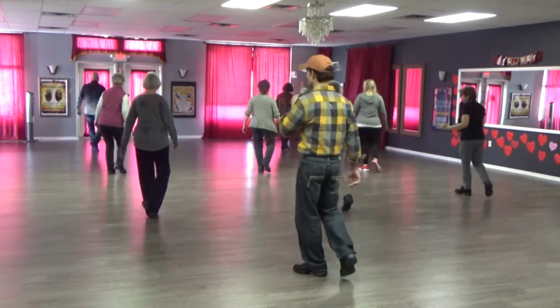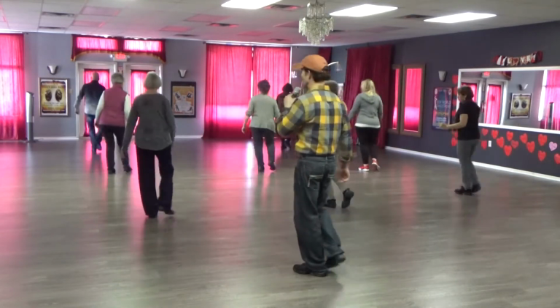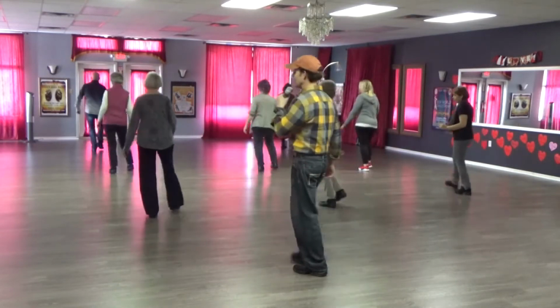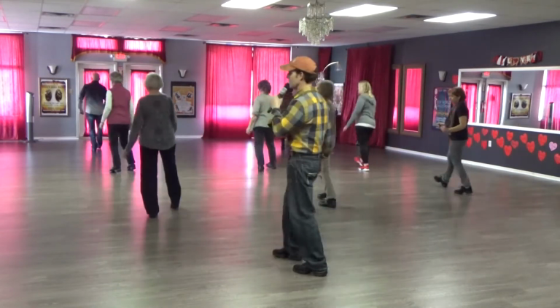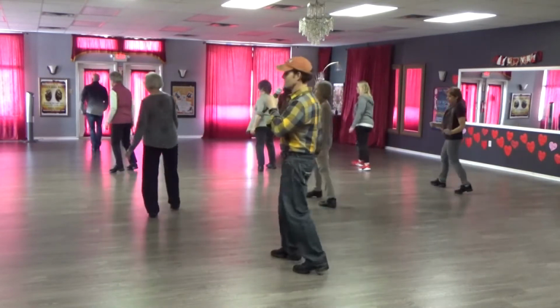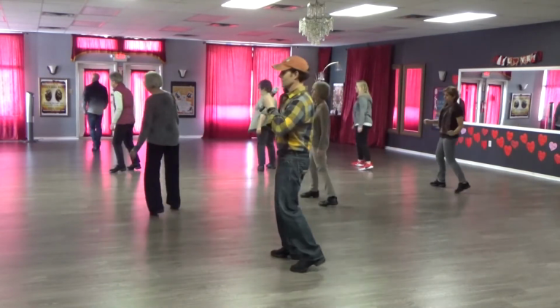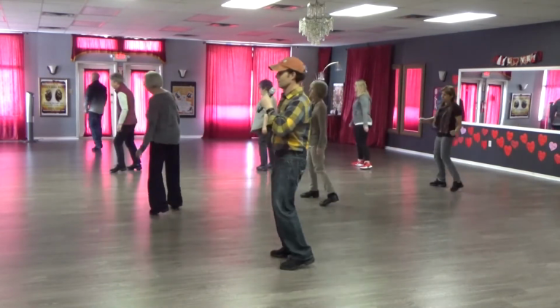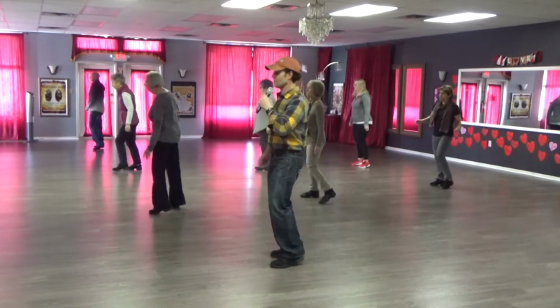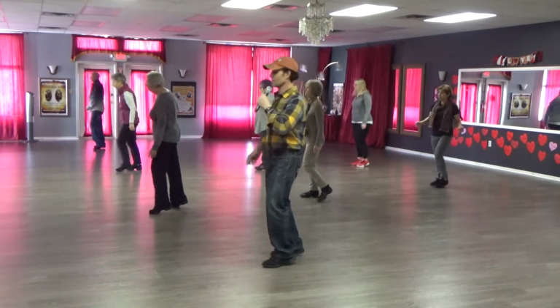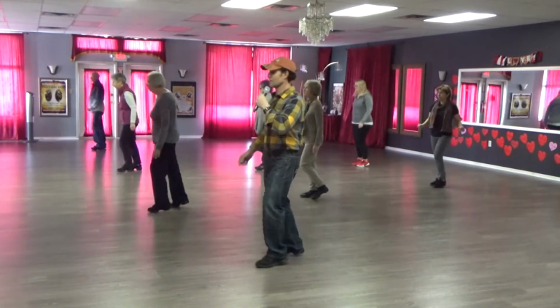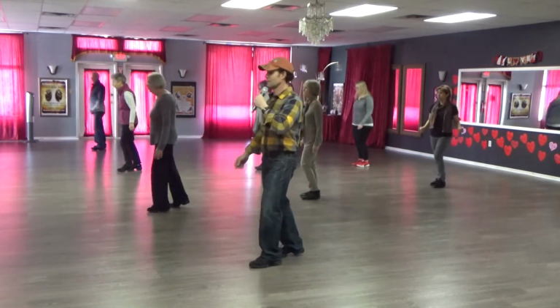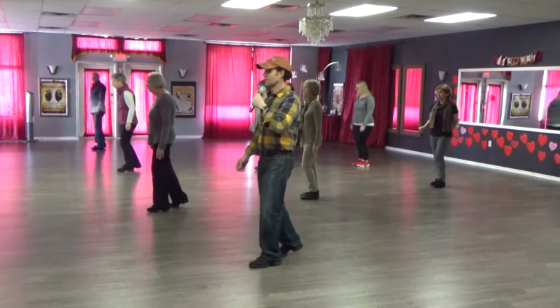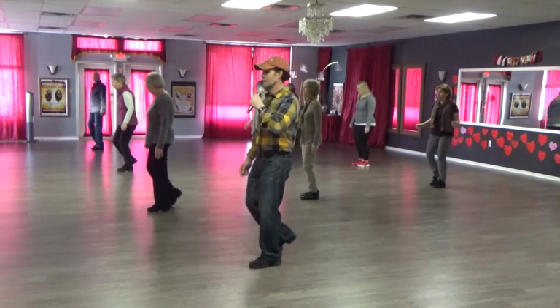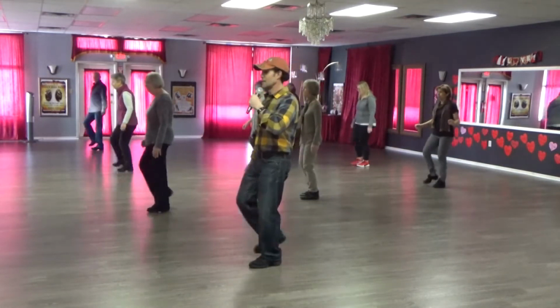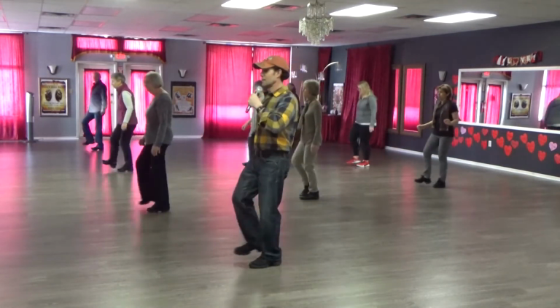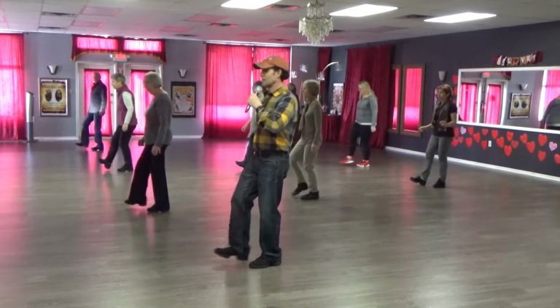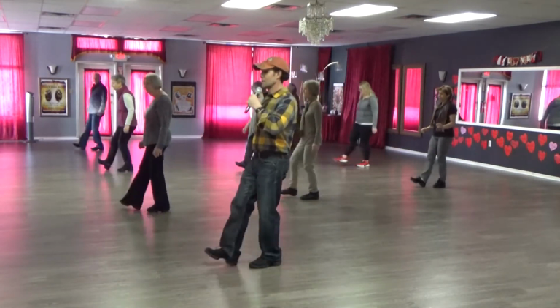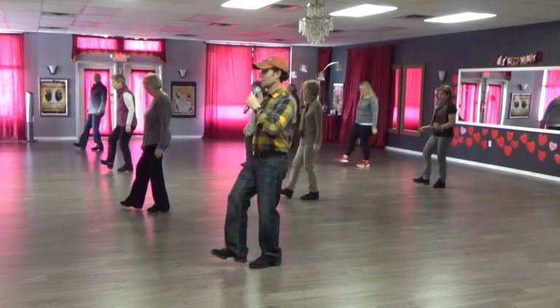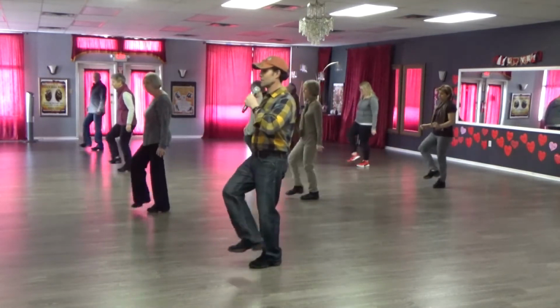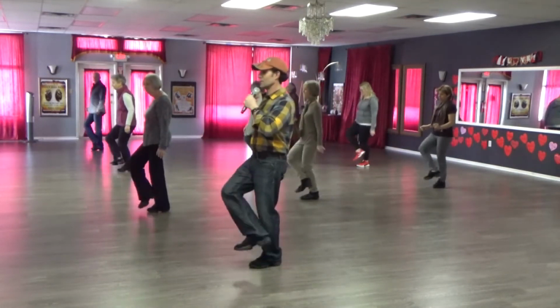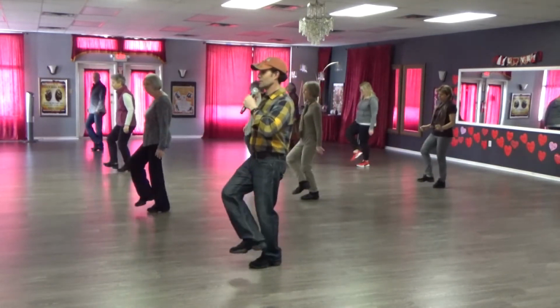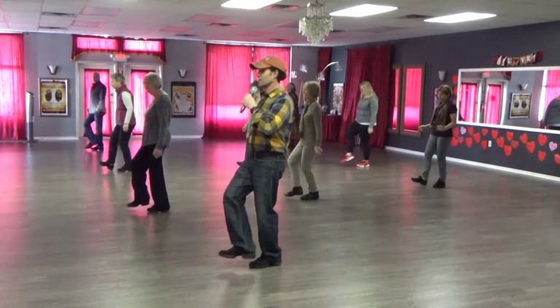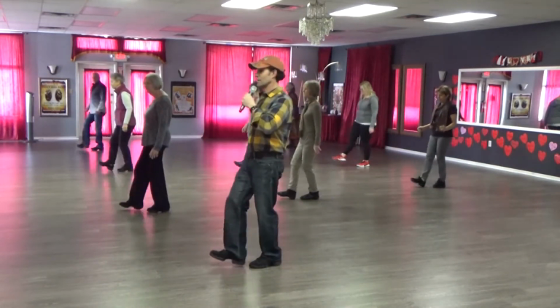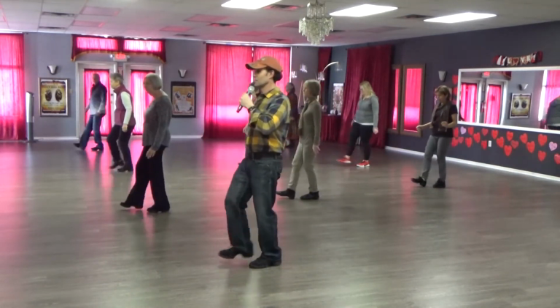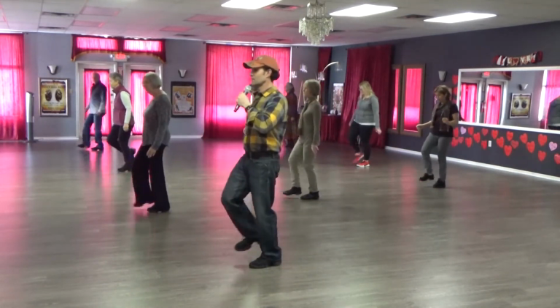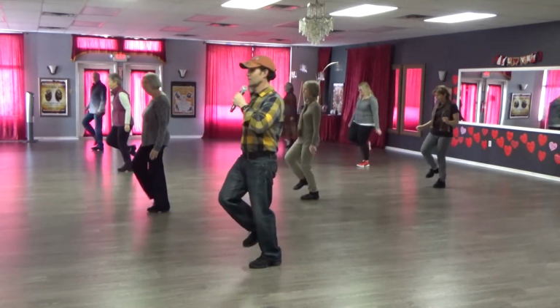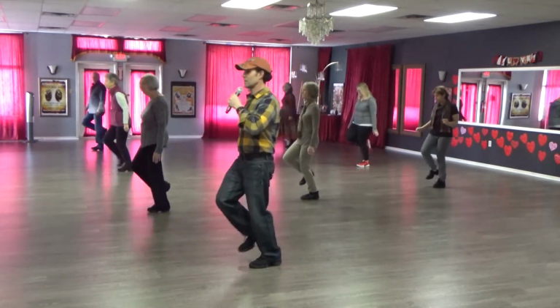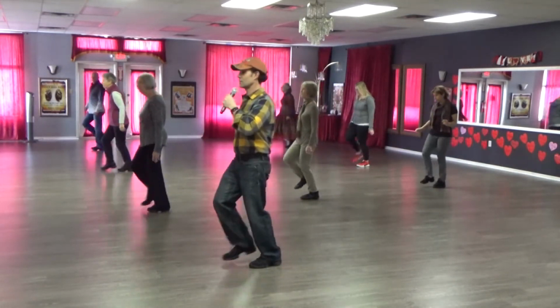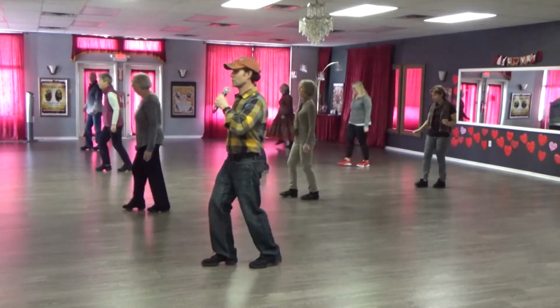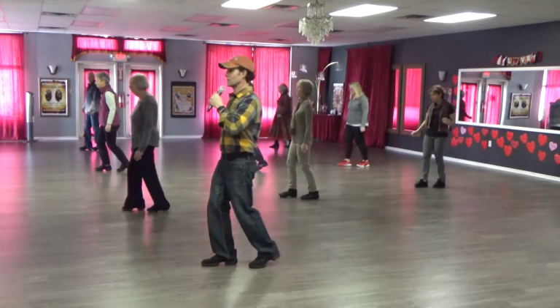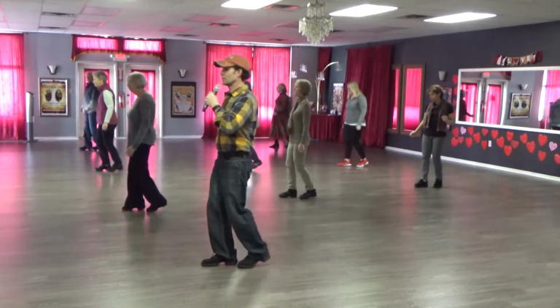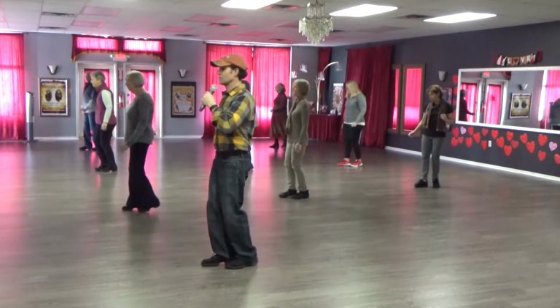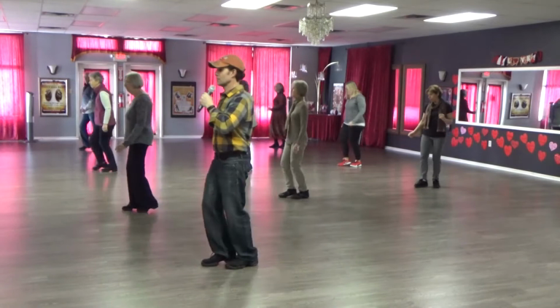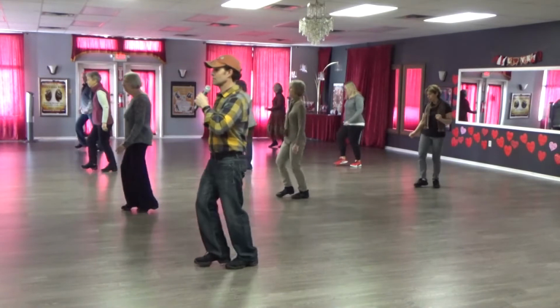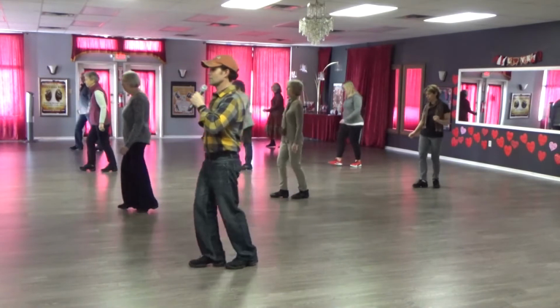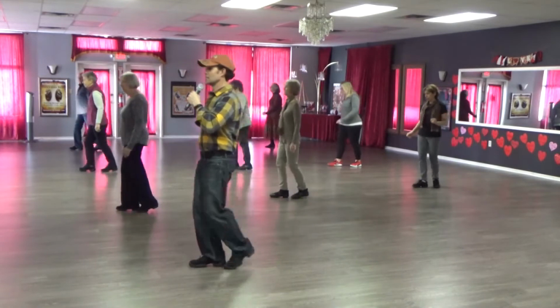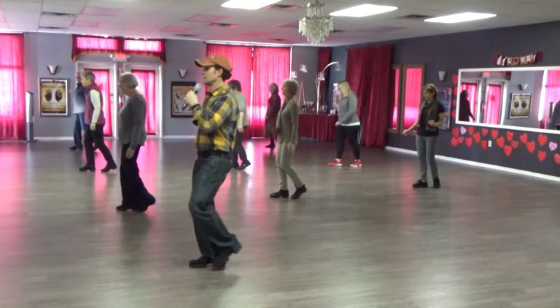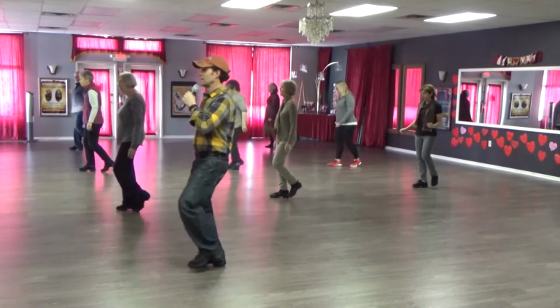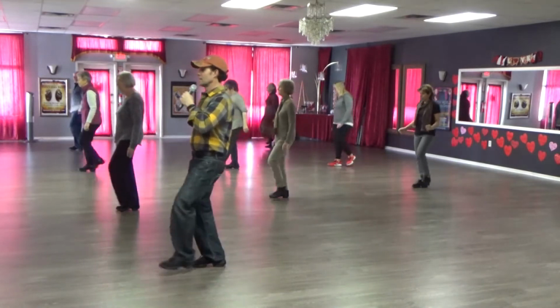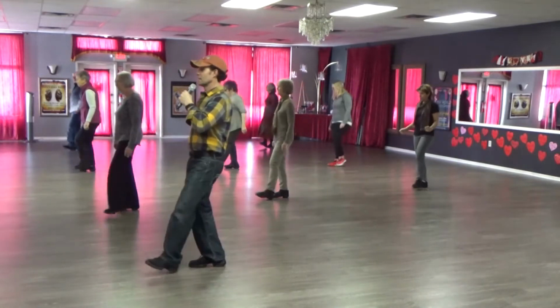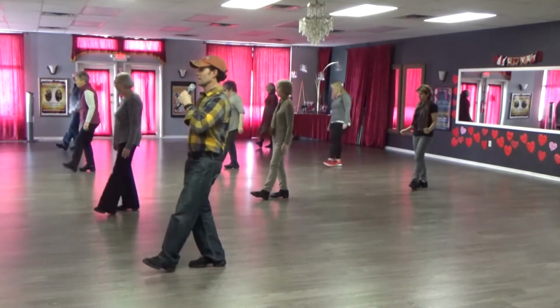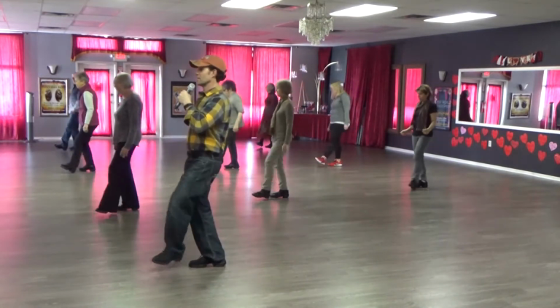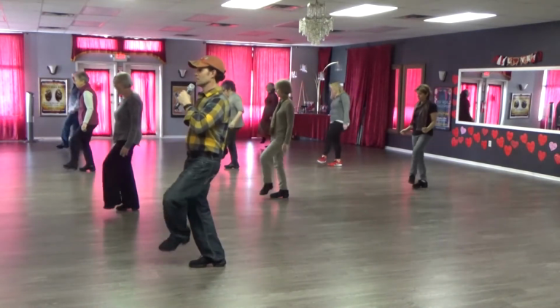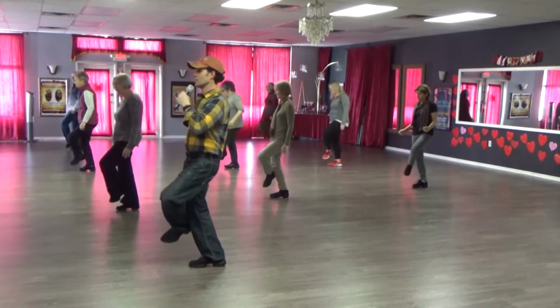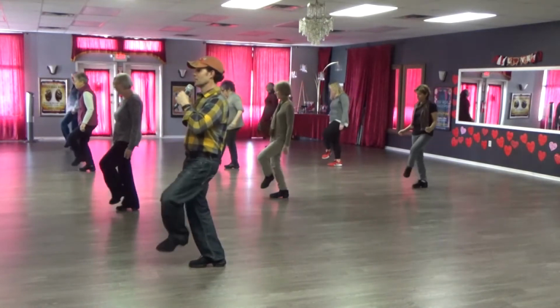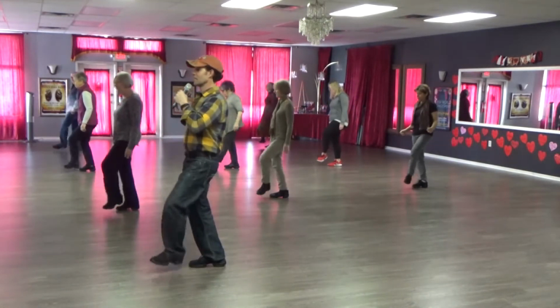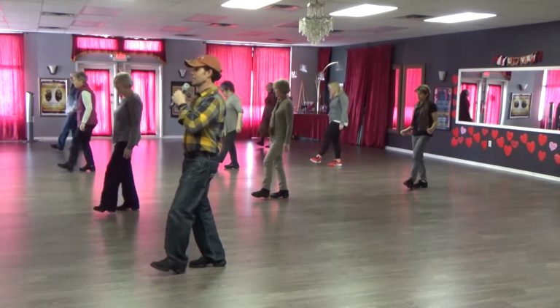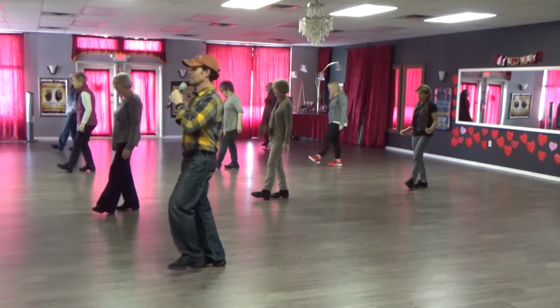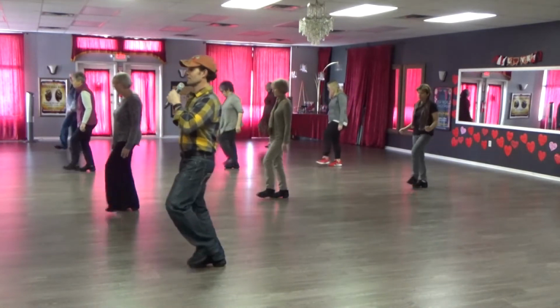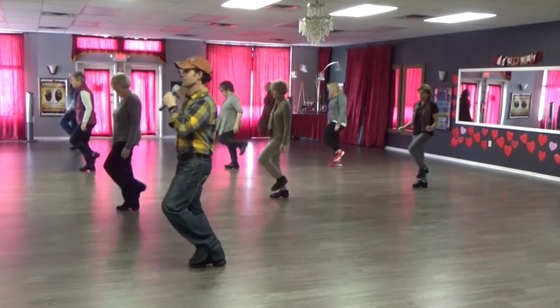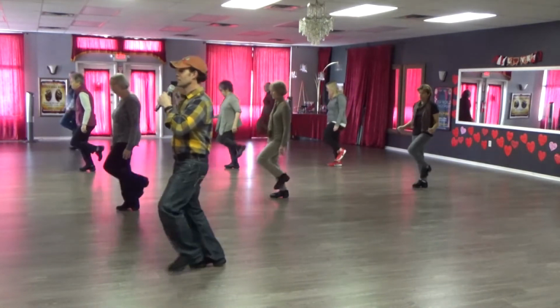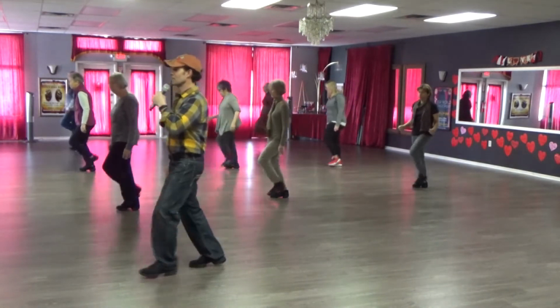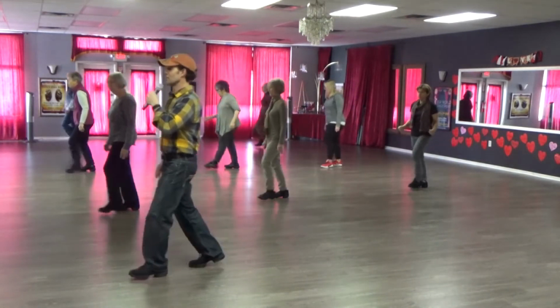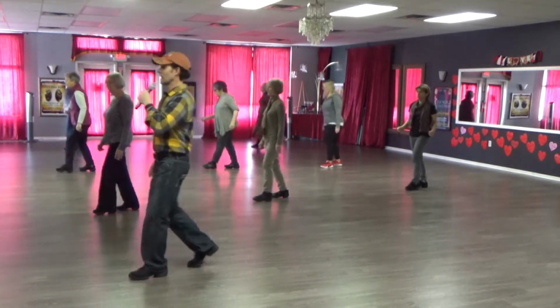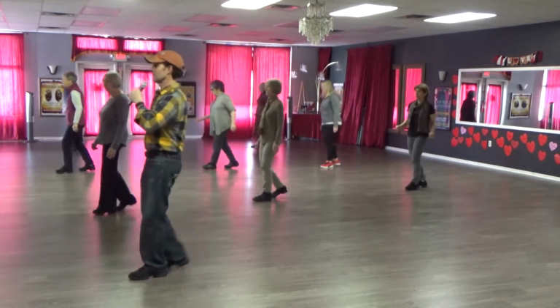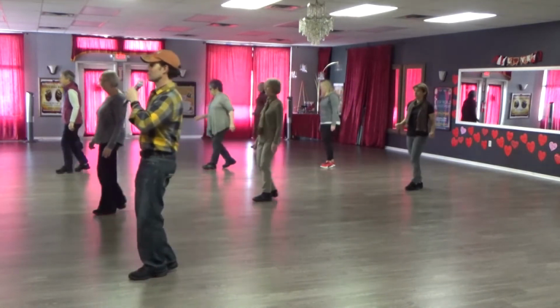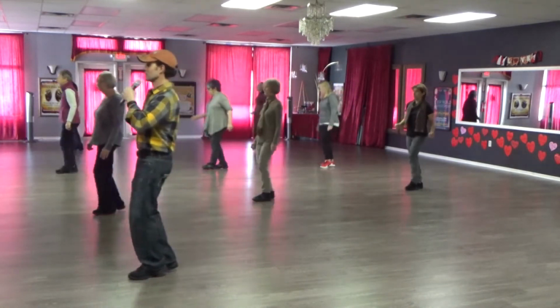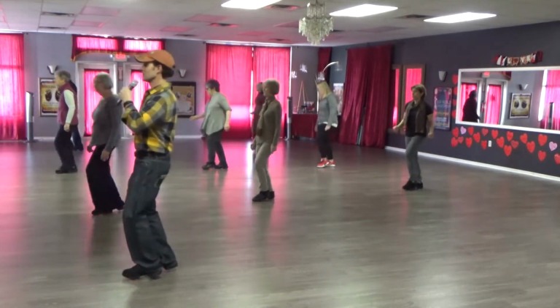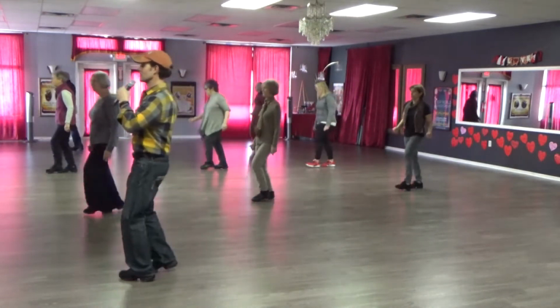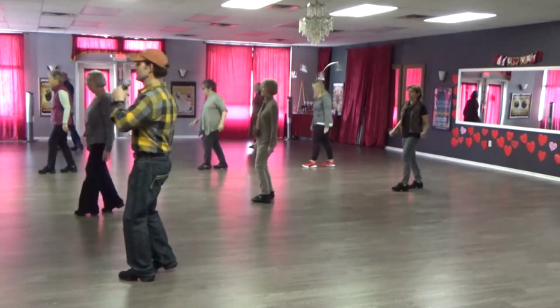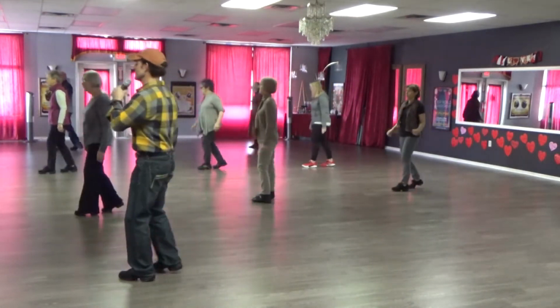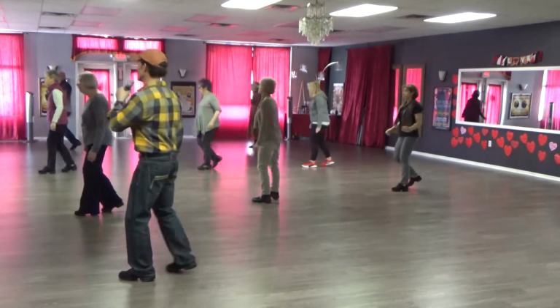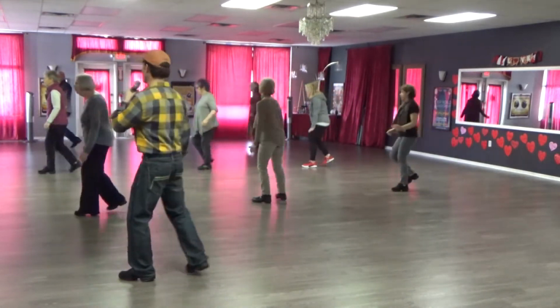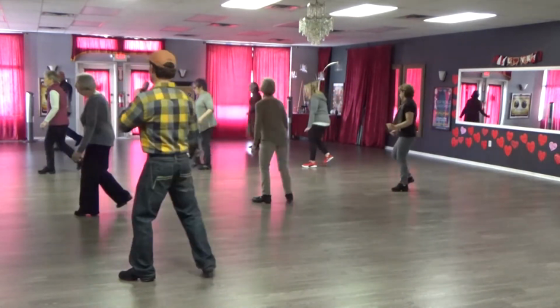Right heel hook, heel hook, heel flick, shuffle. Heel hook, heel flick, two half turn shuffles back.